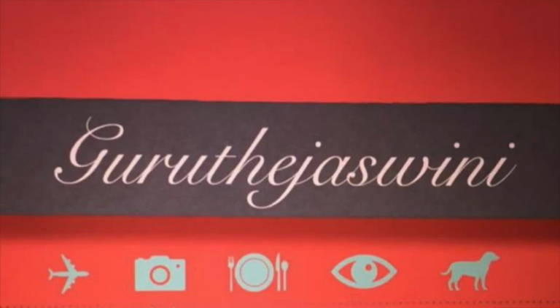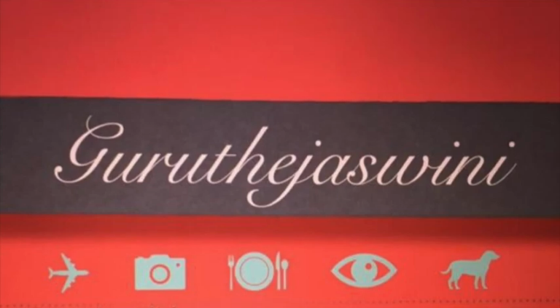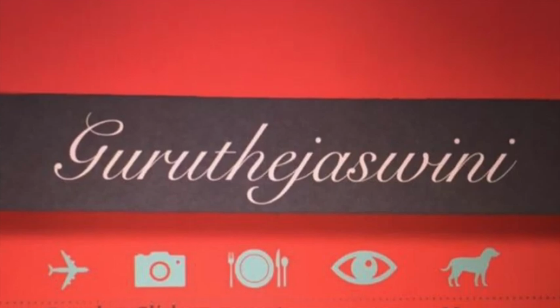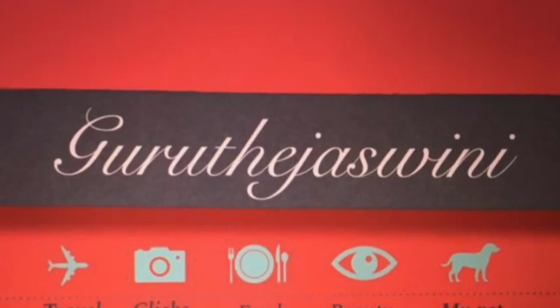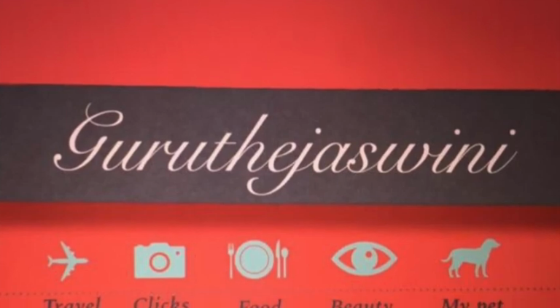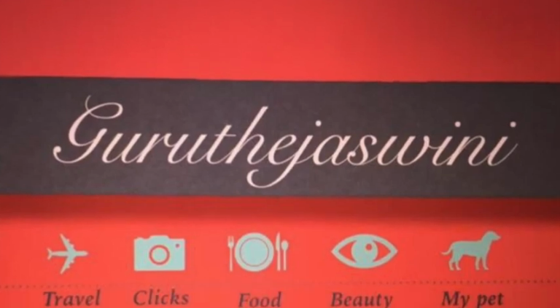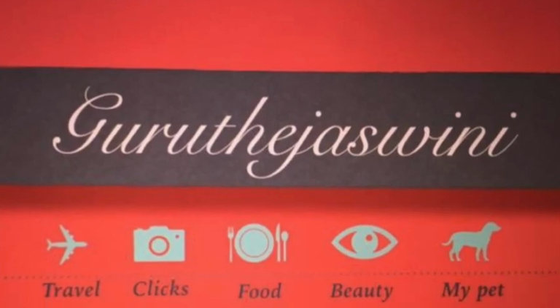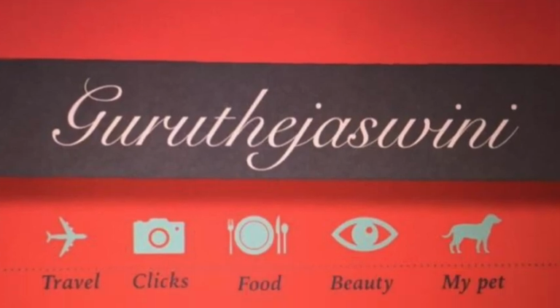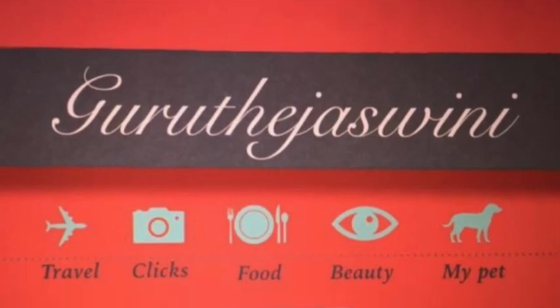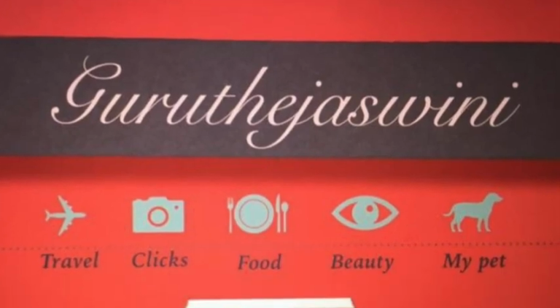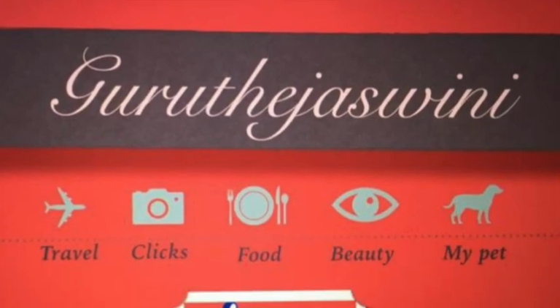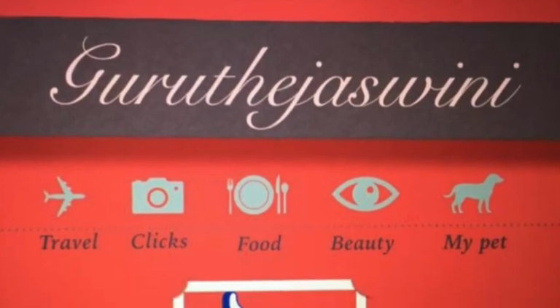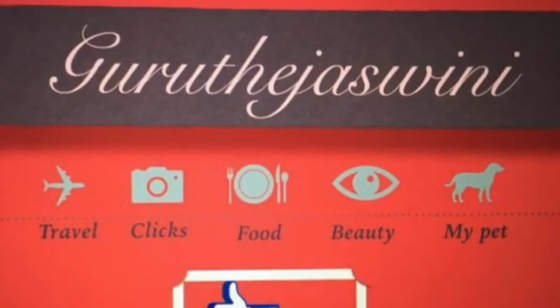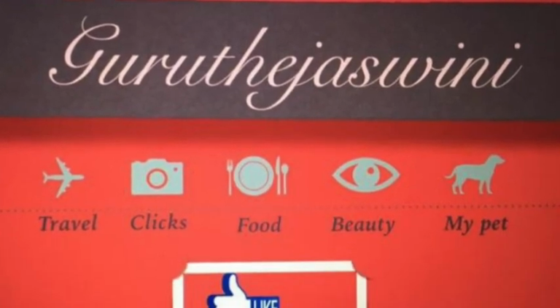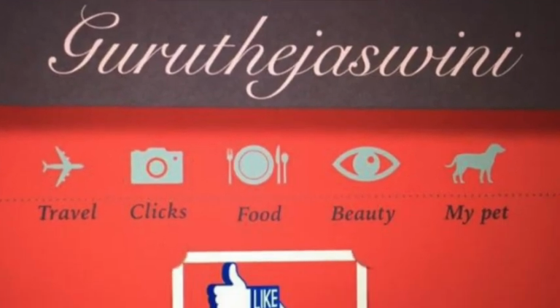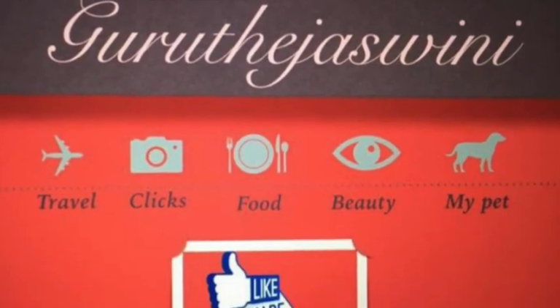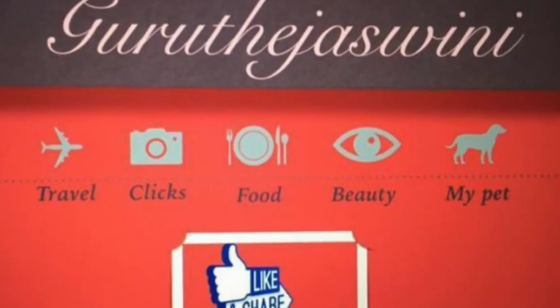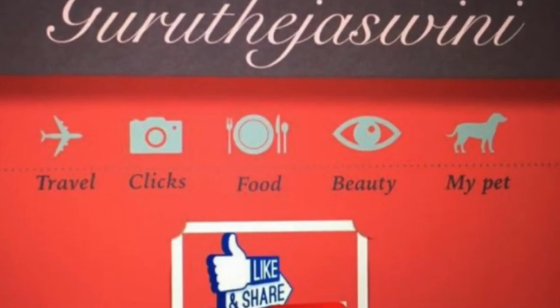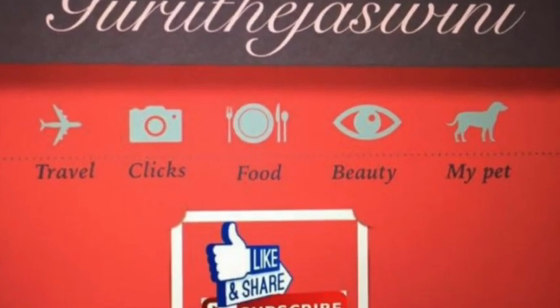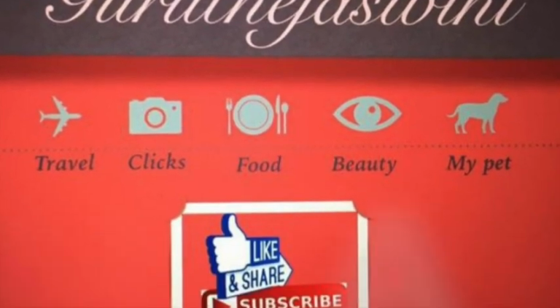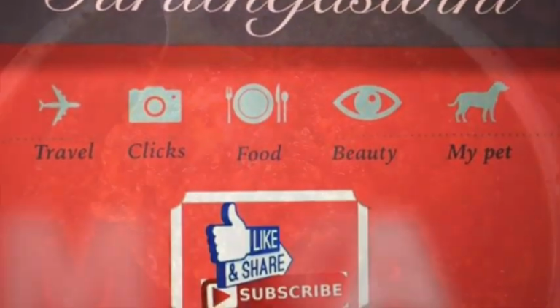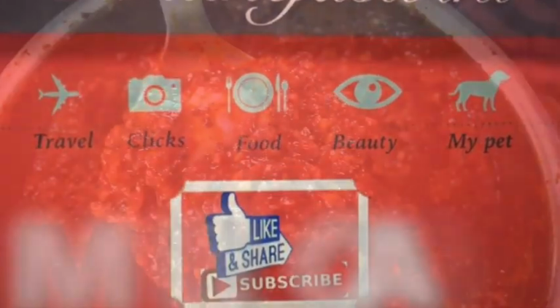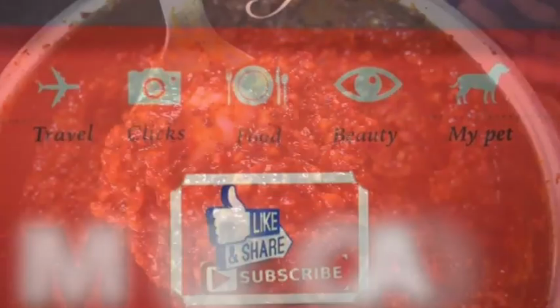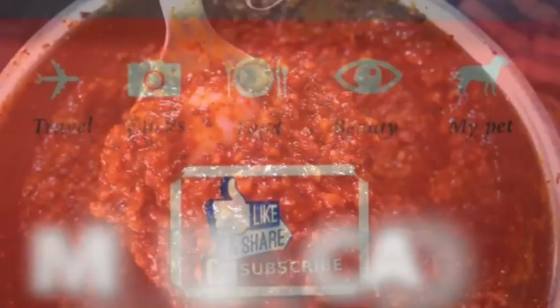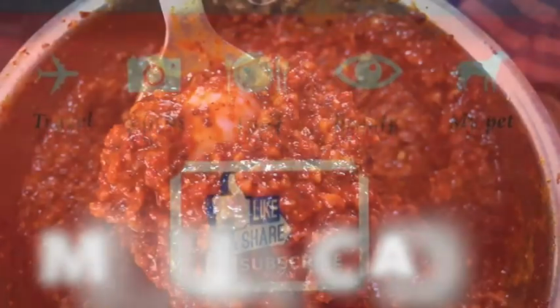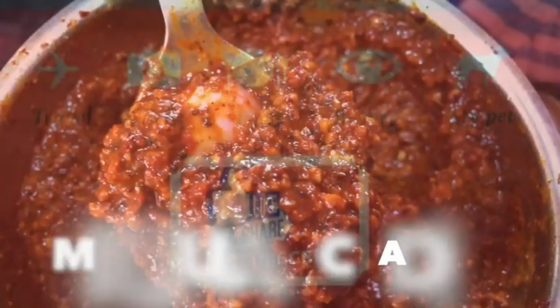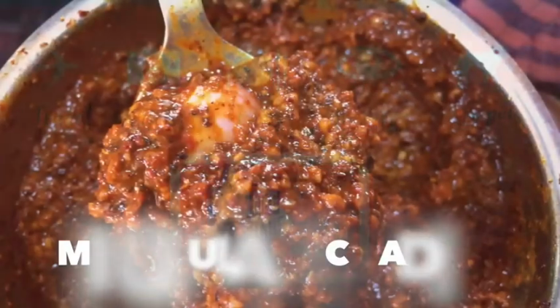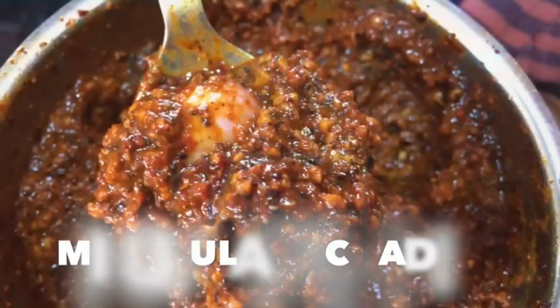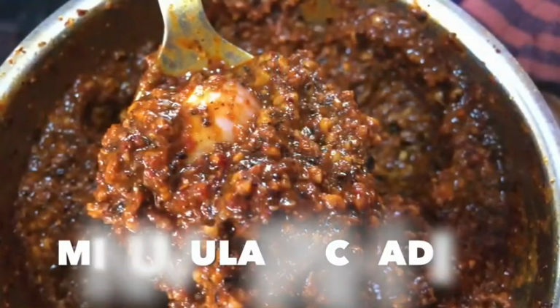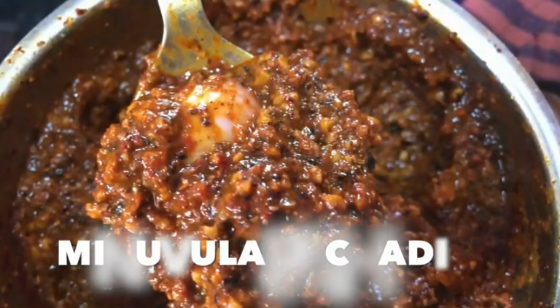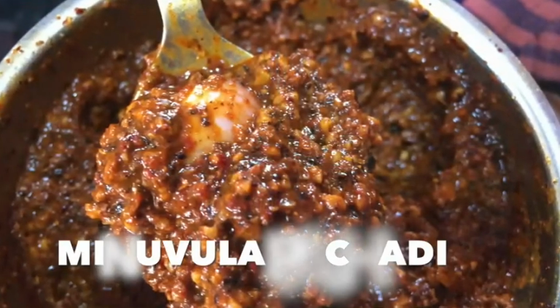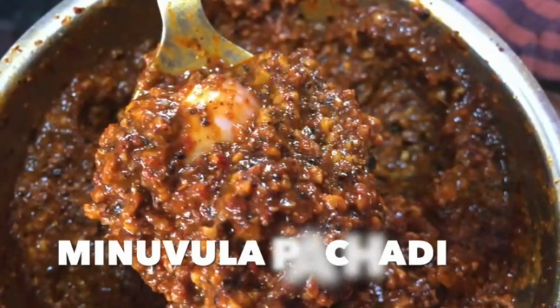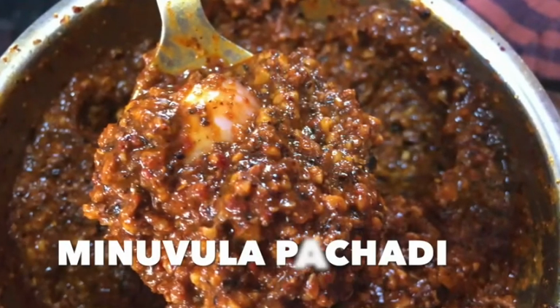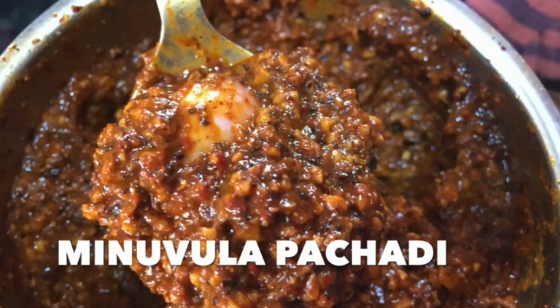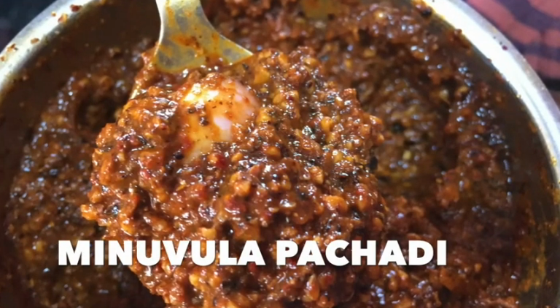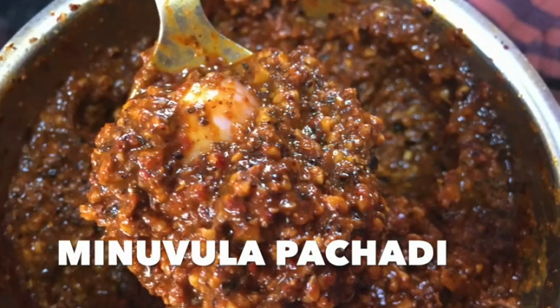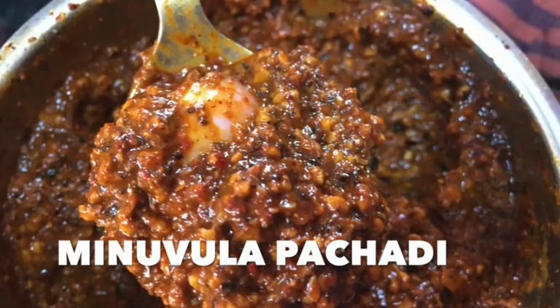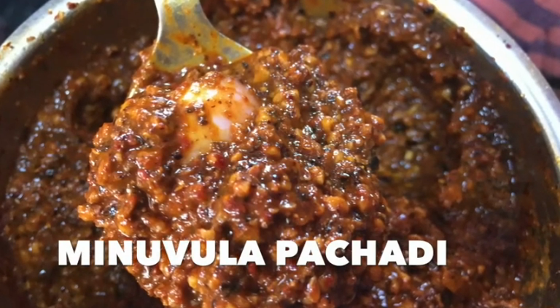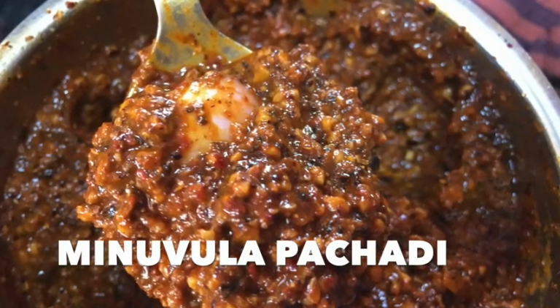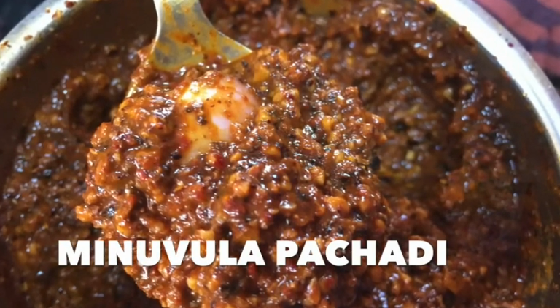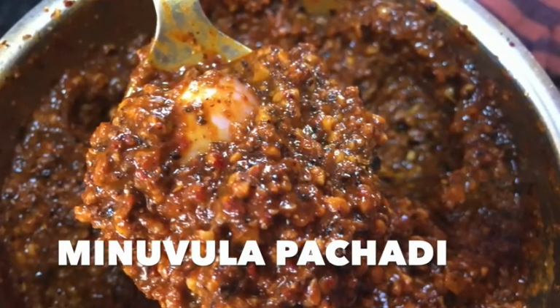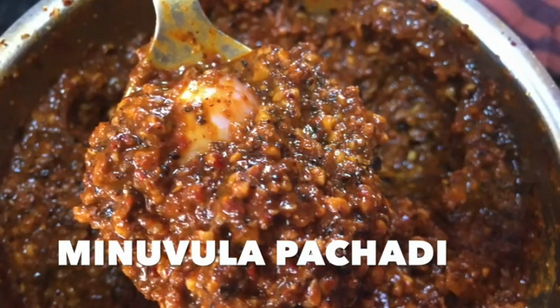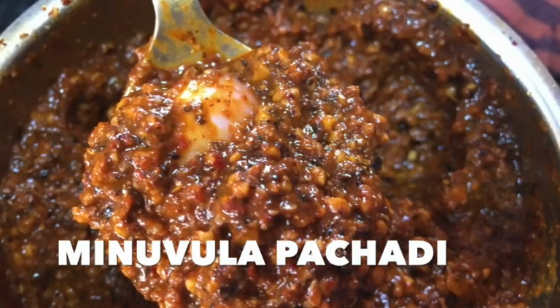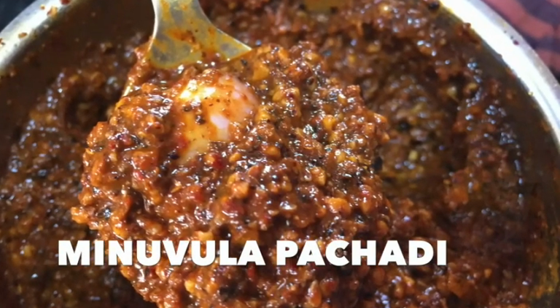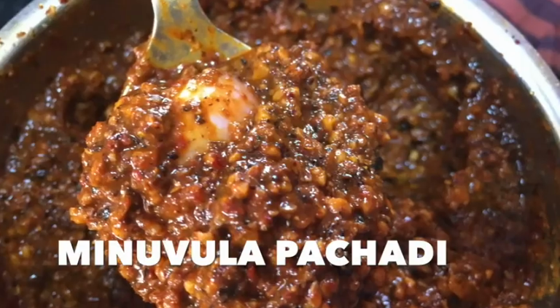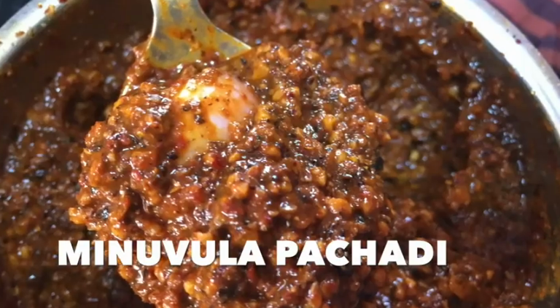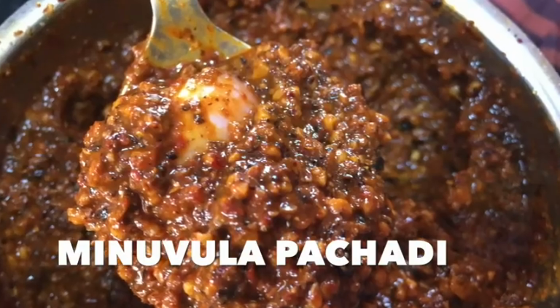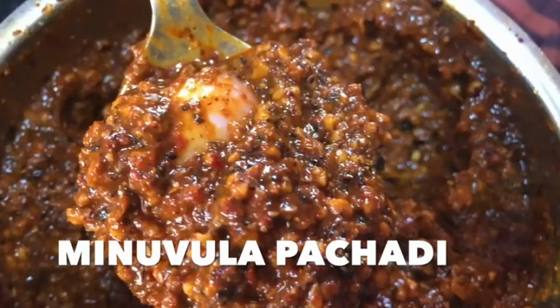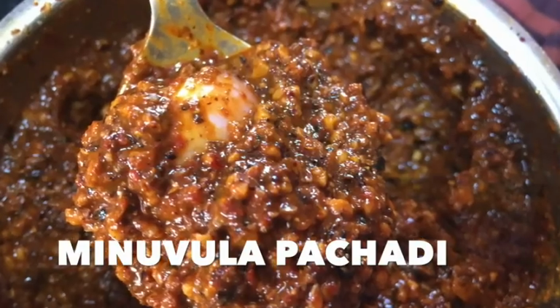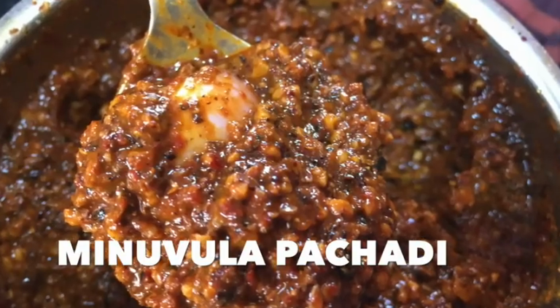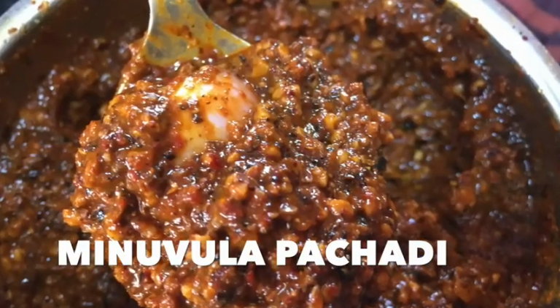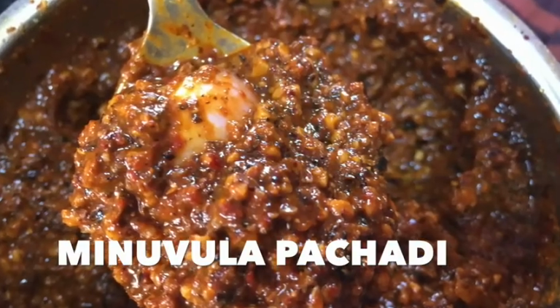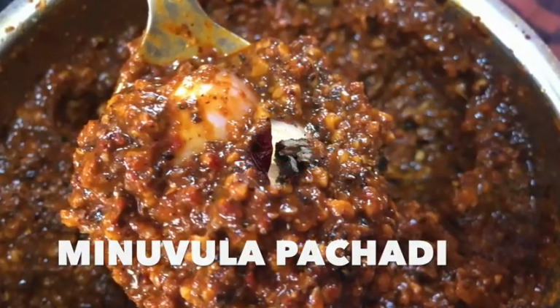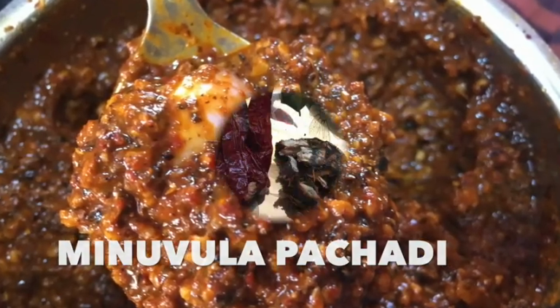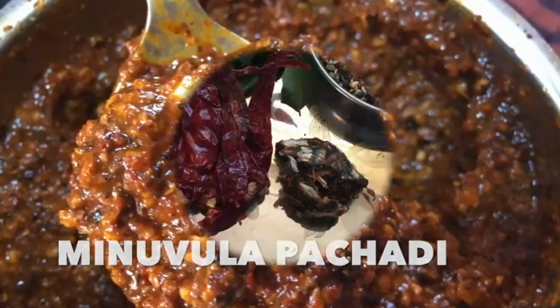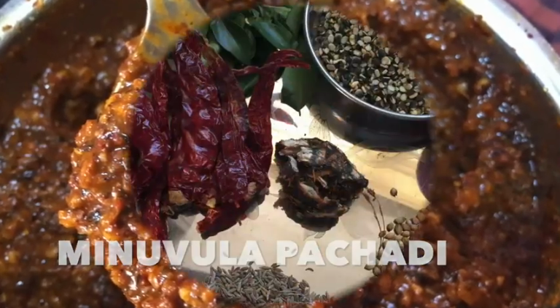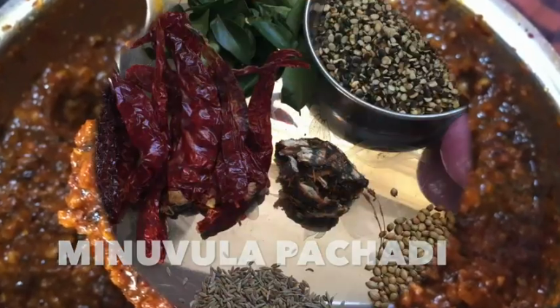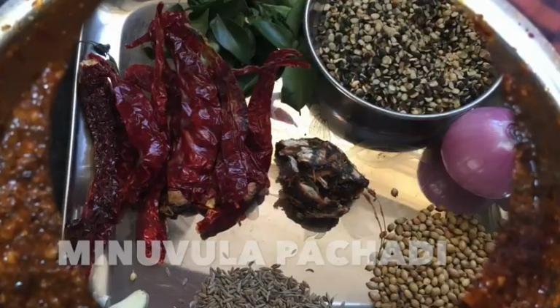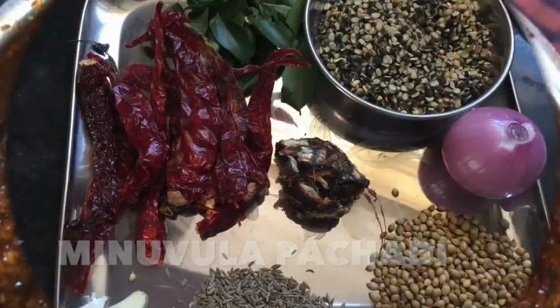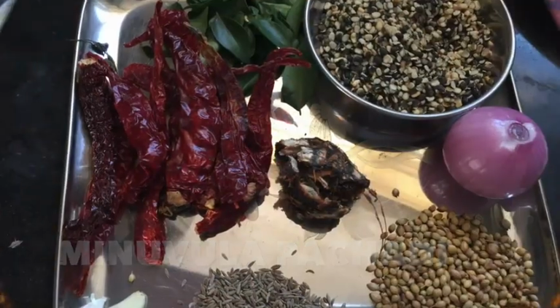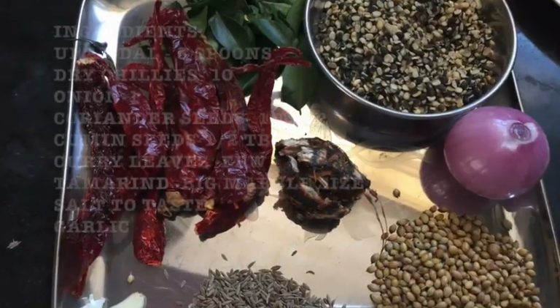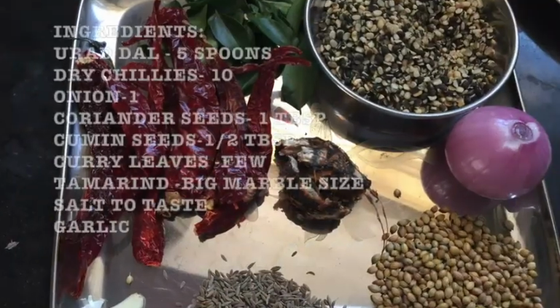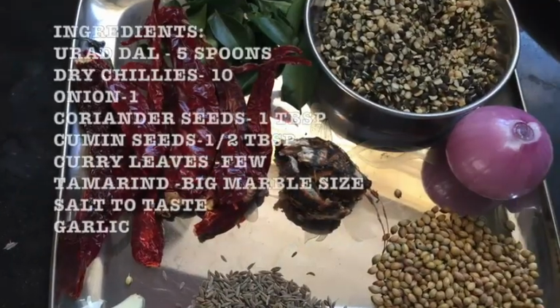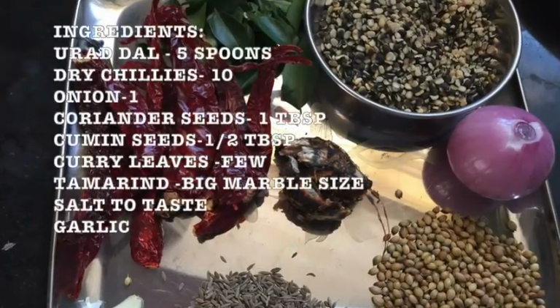Hello and welcome to my channel. Today we will have a small dish in a small bowl. I will use the ingredients.